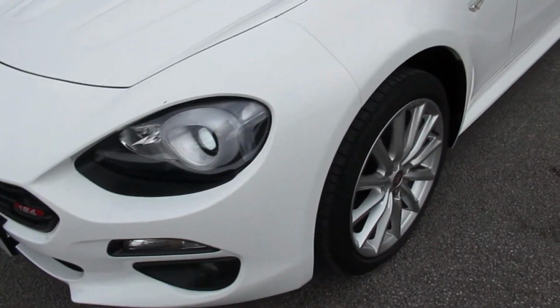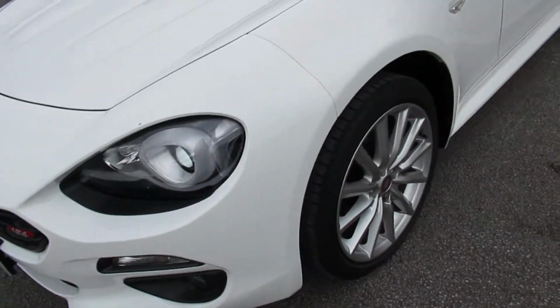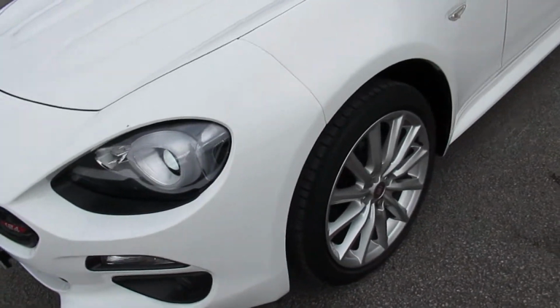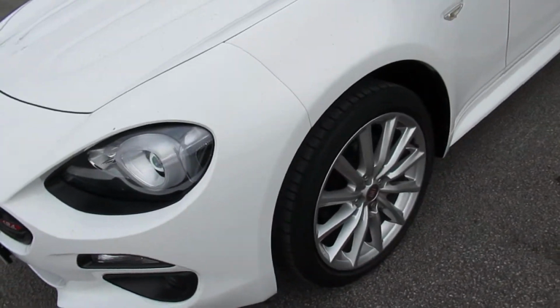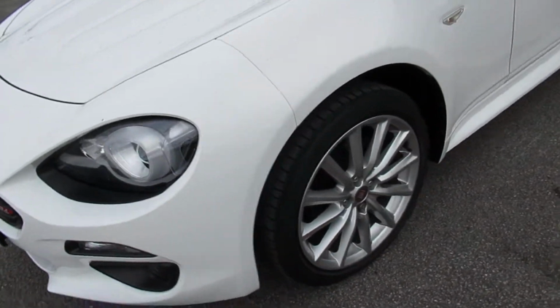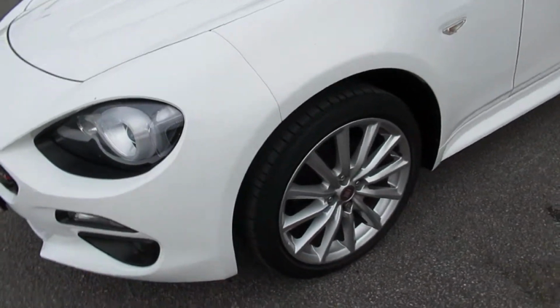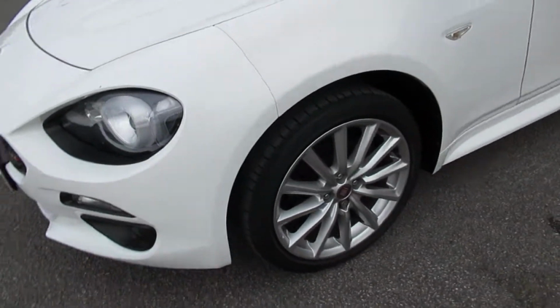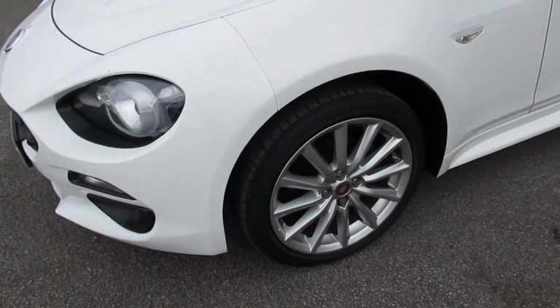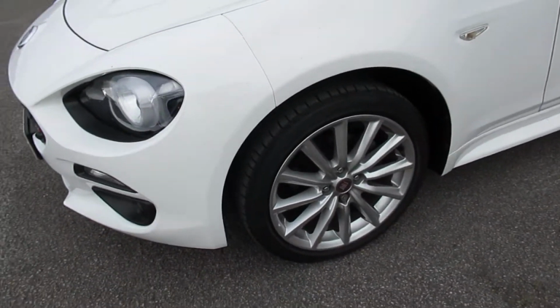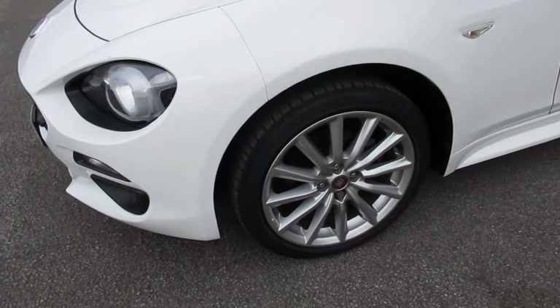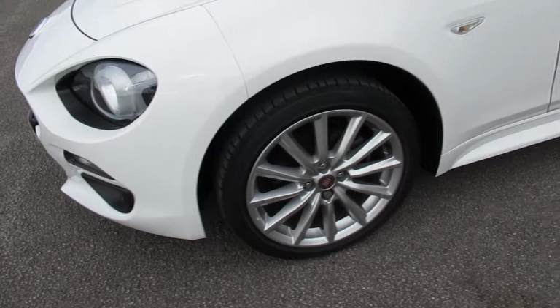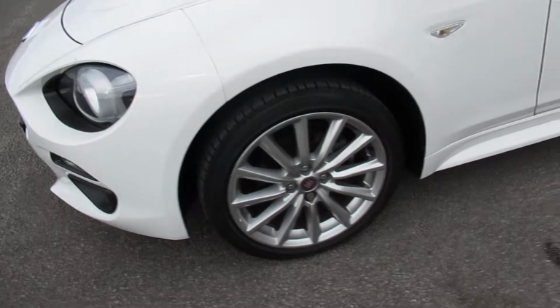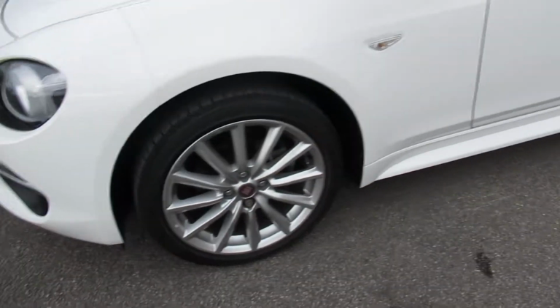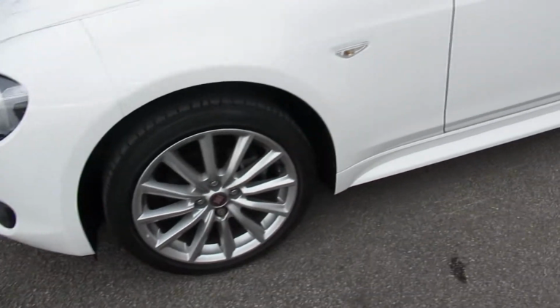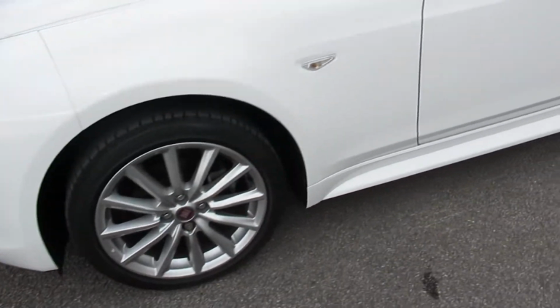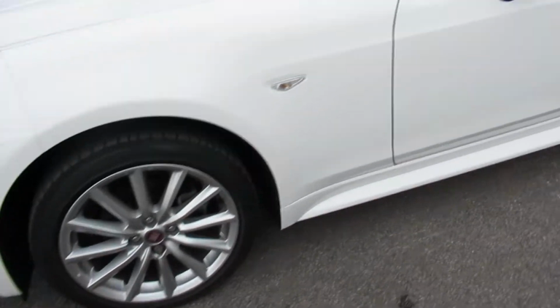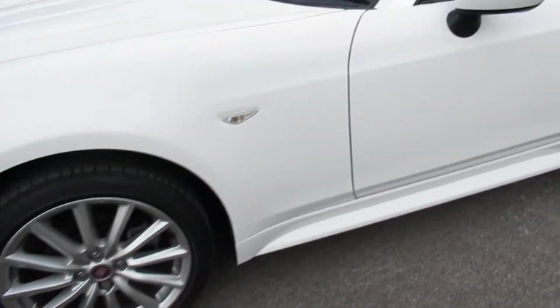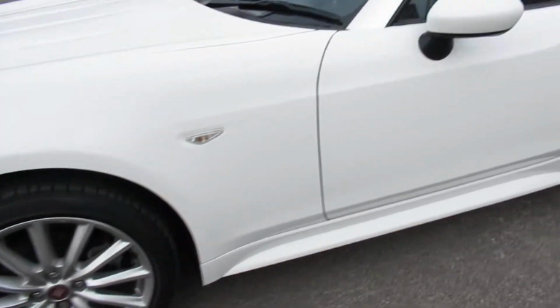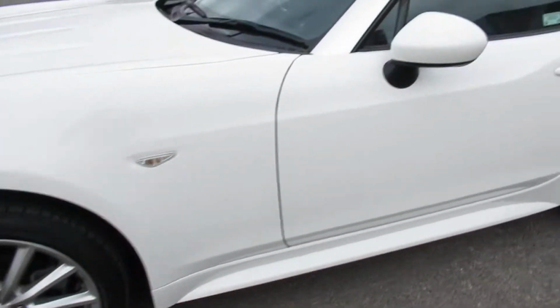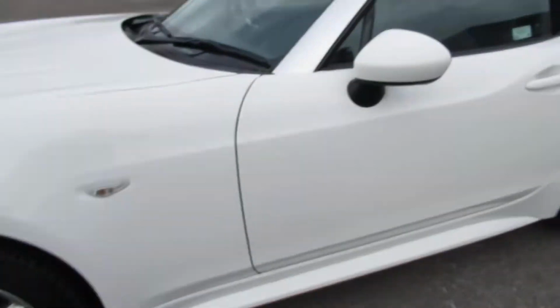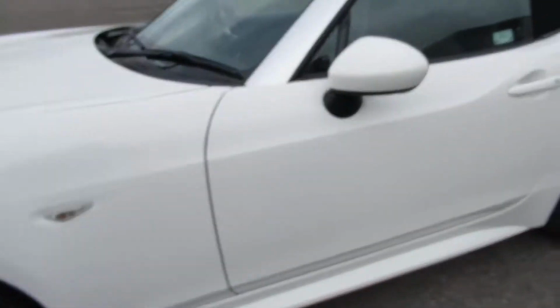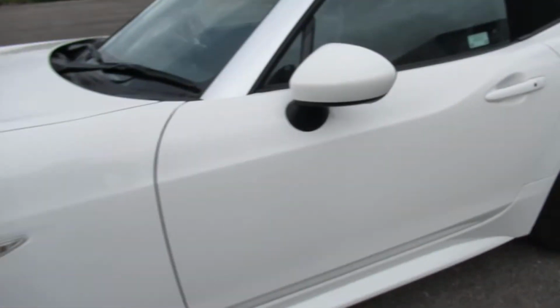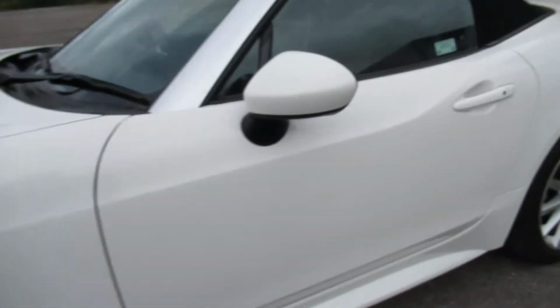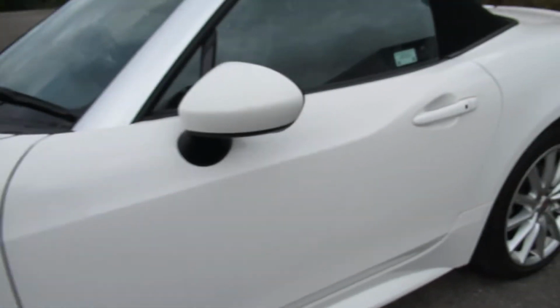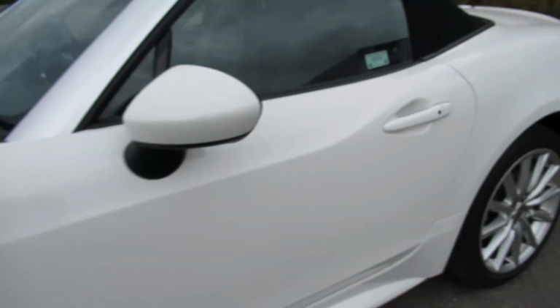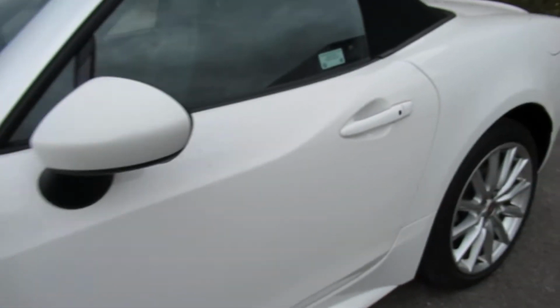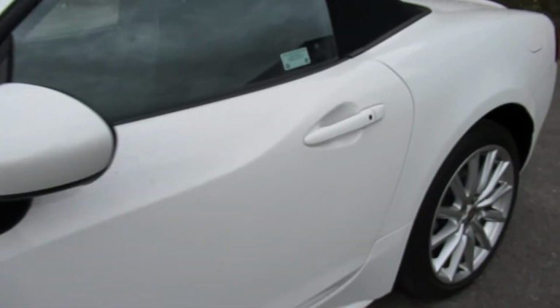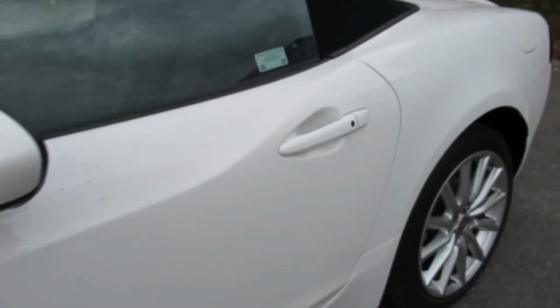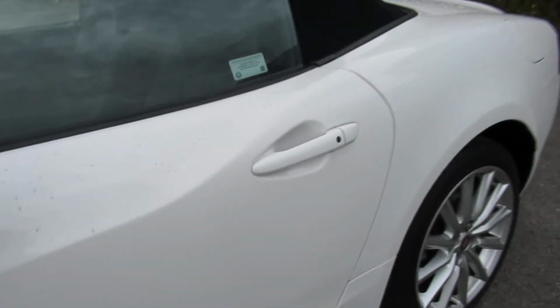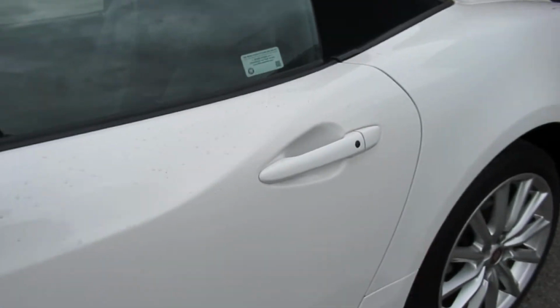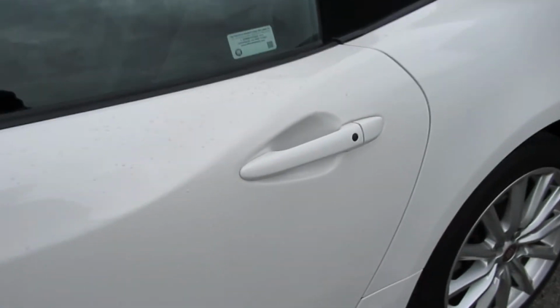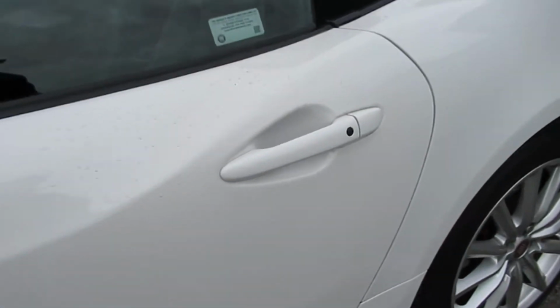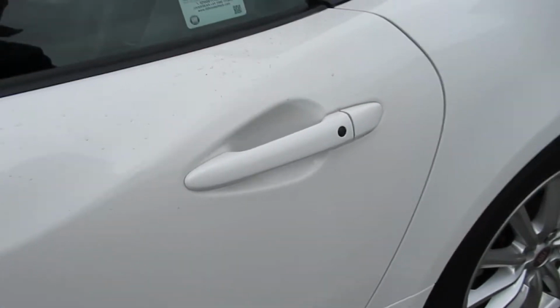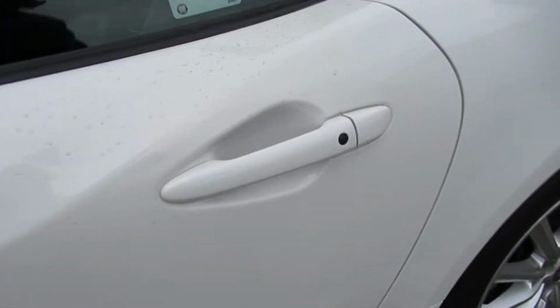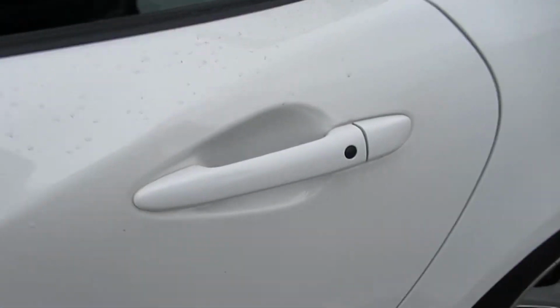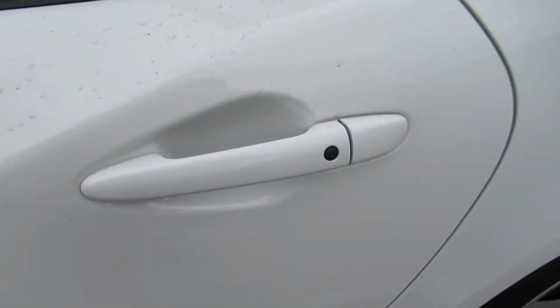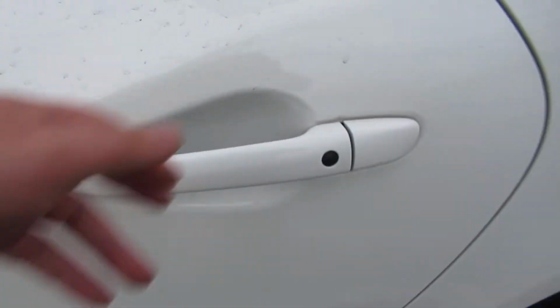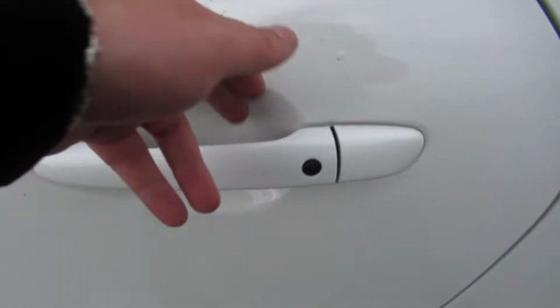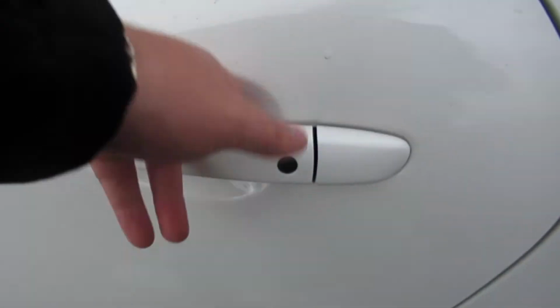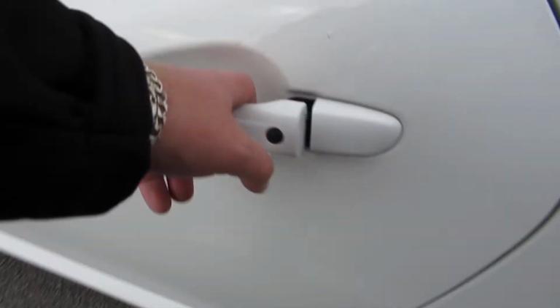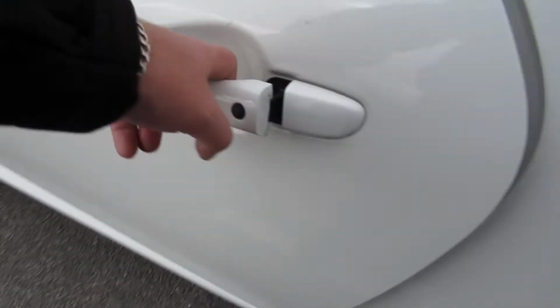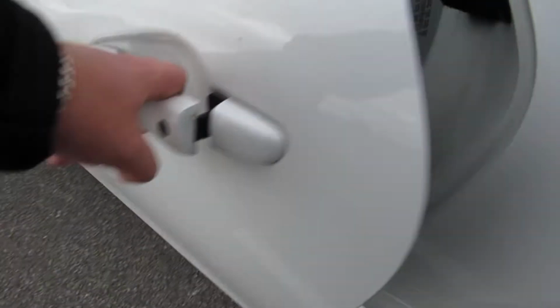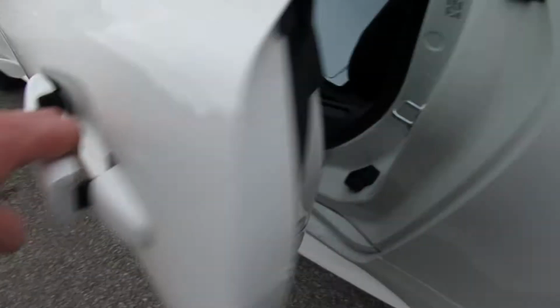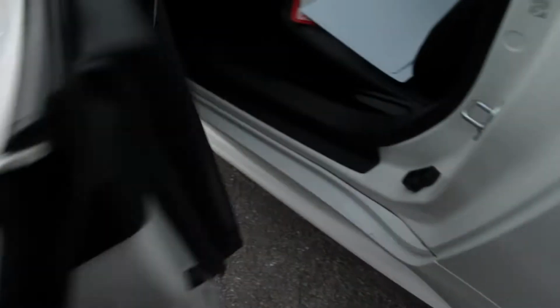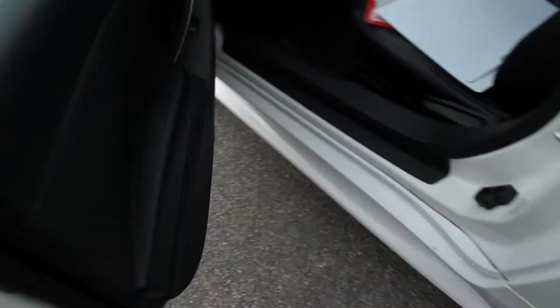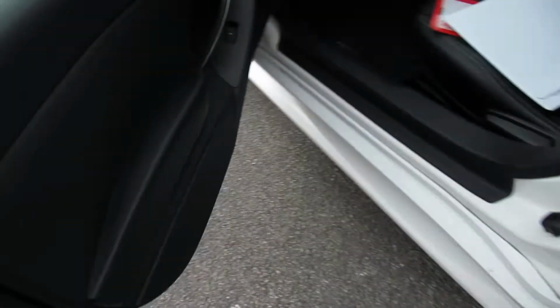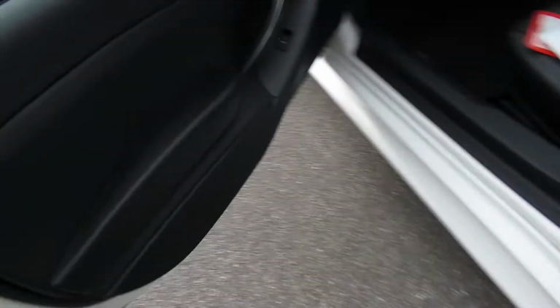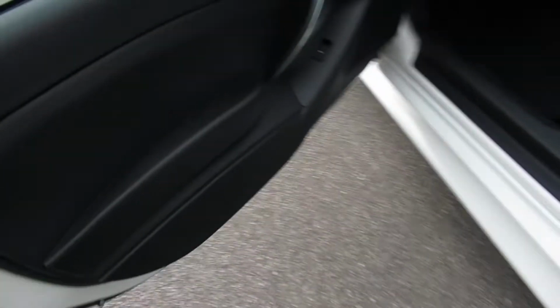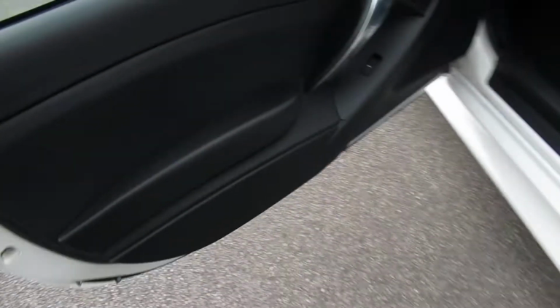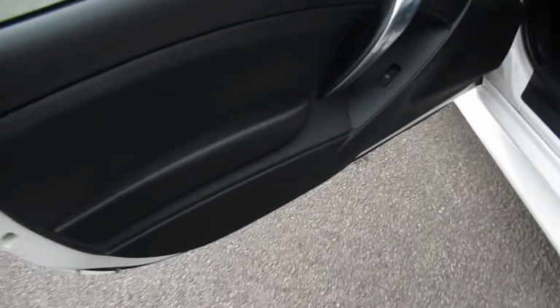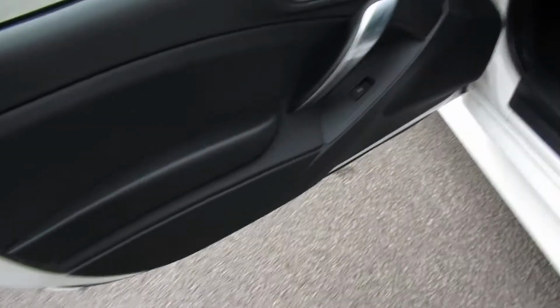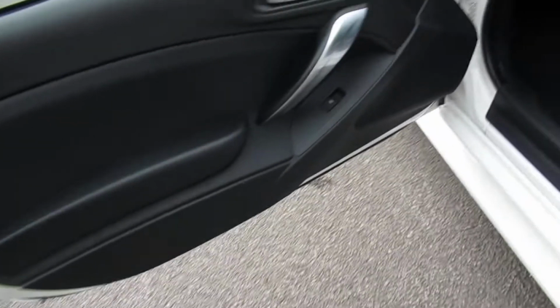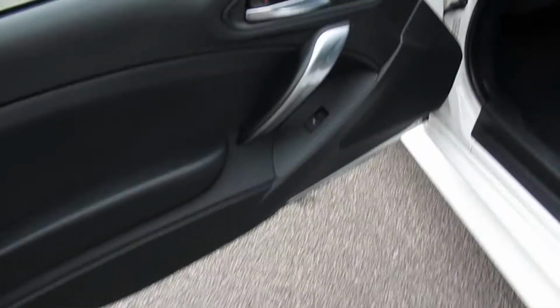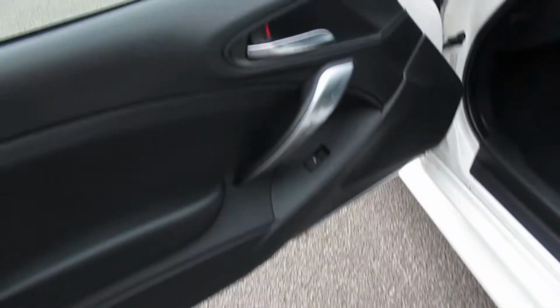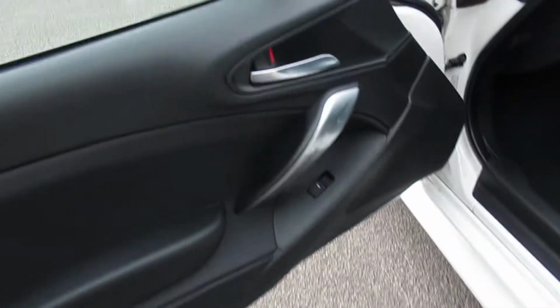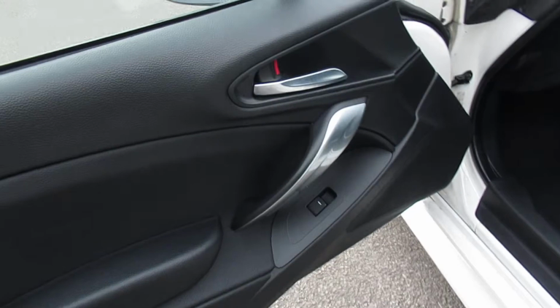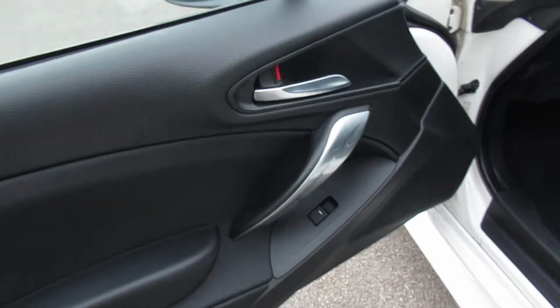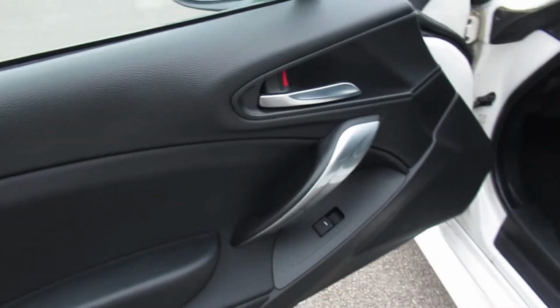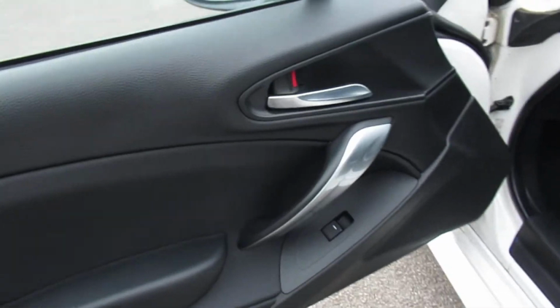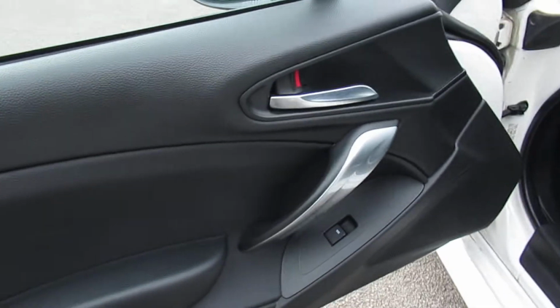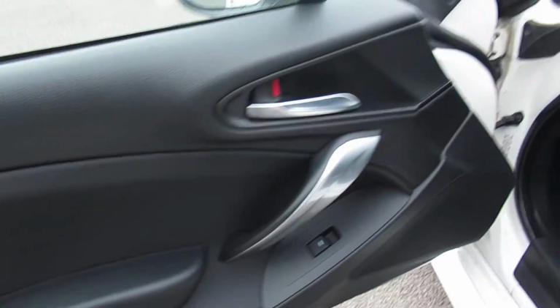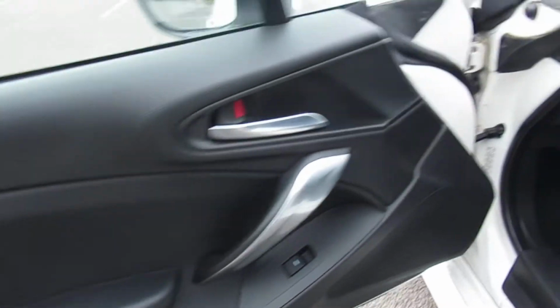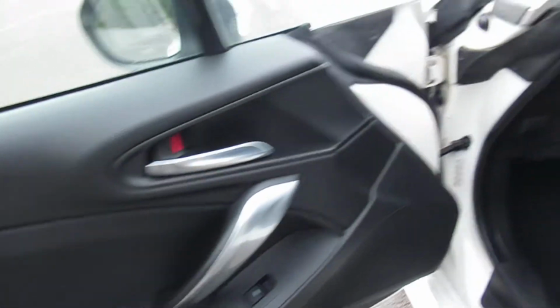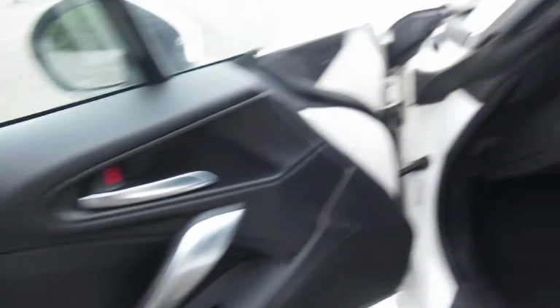17-inch wheels, keyless entry, and electric windows.